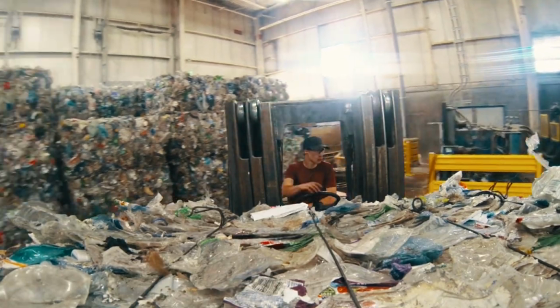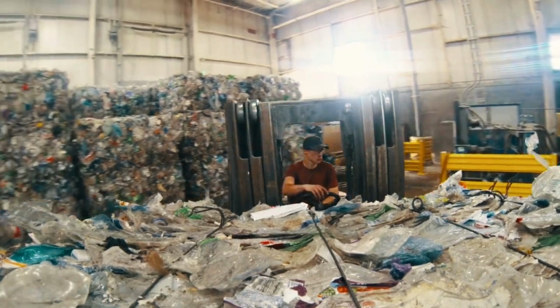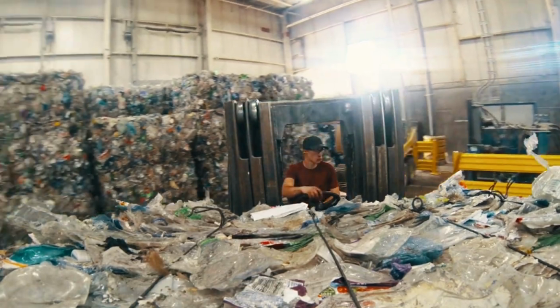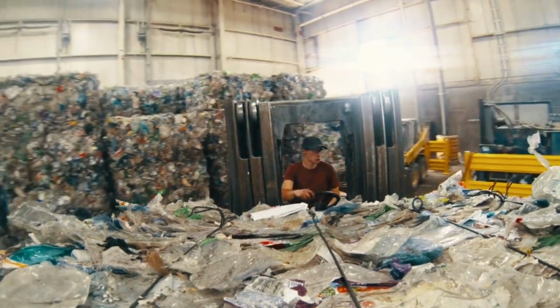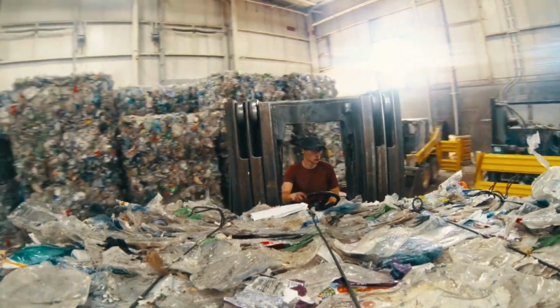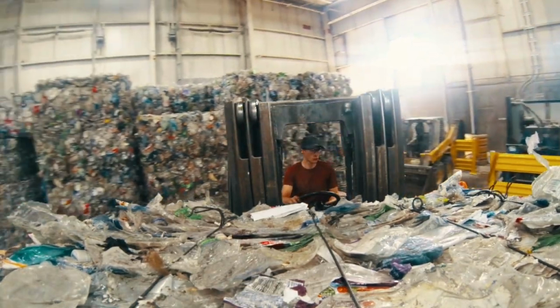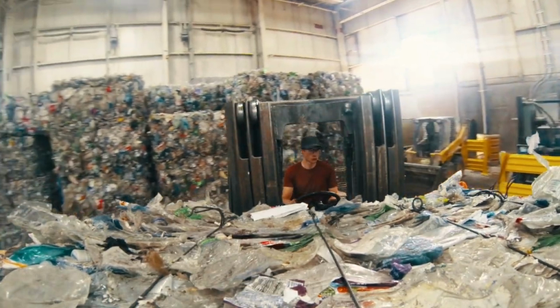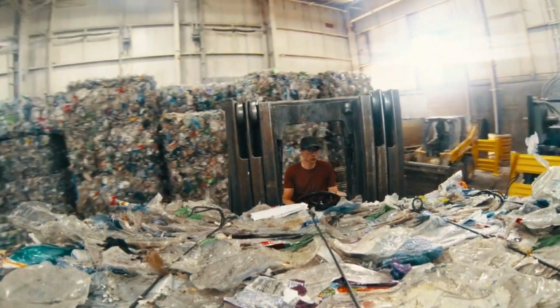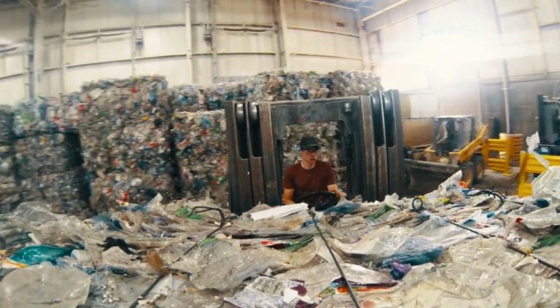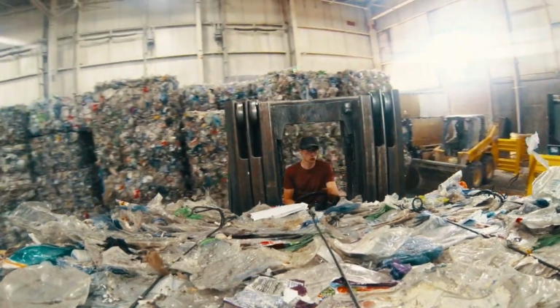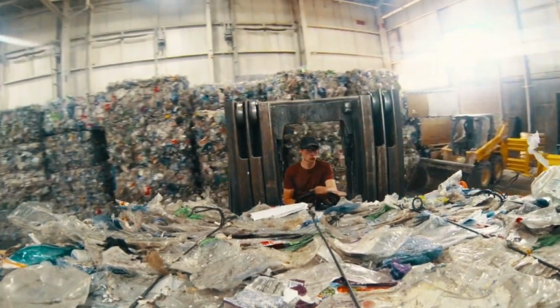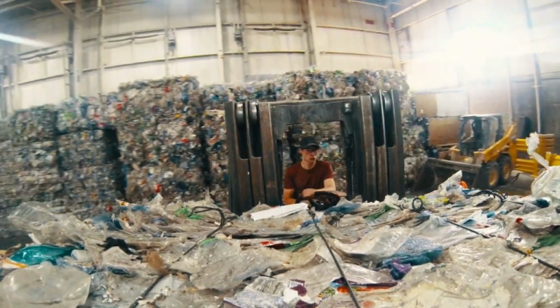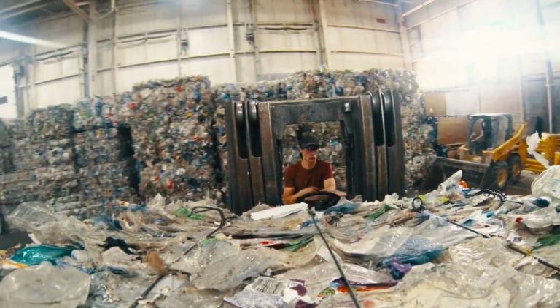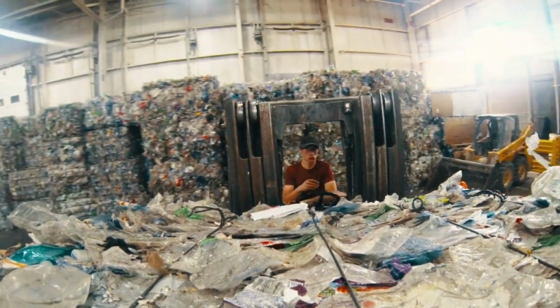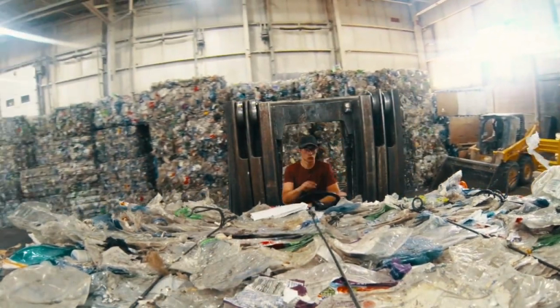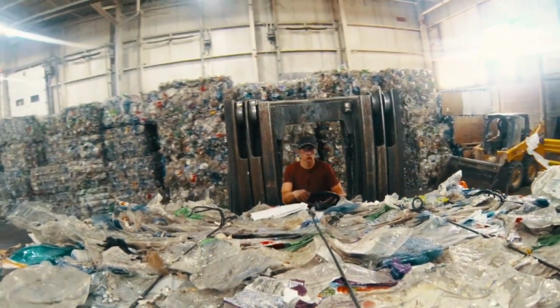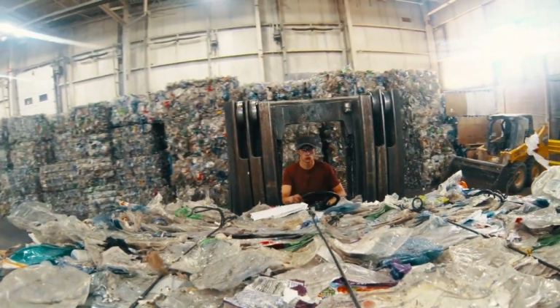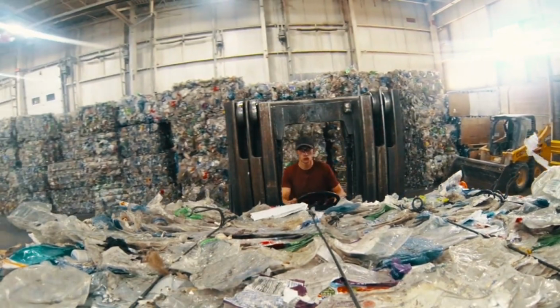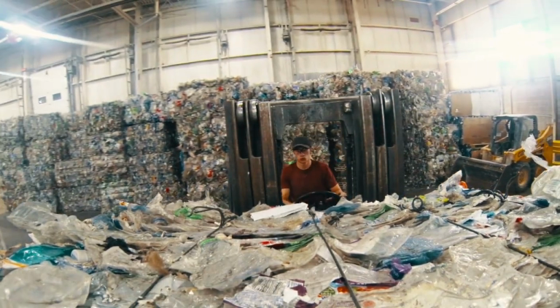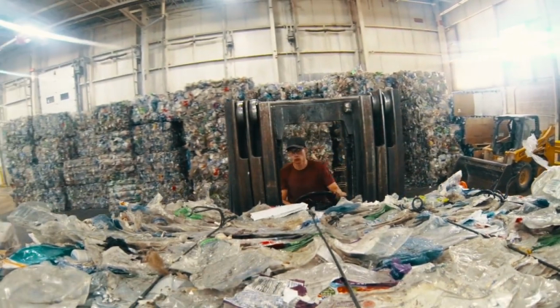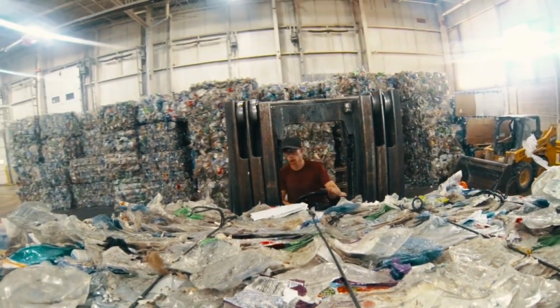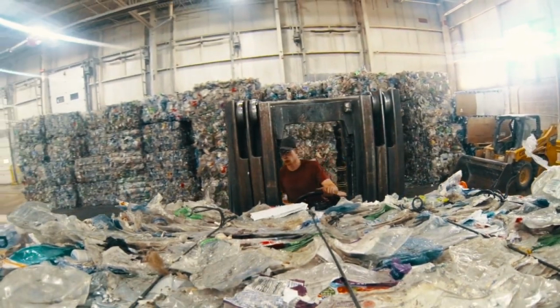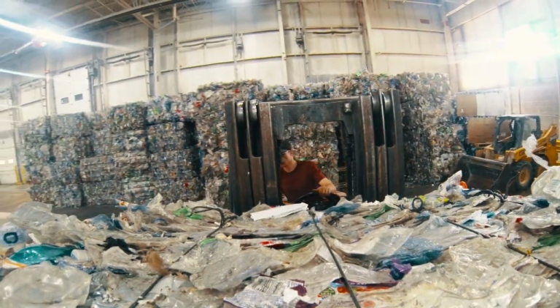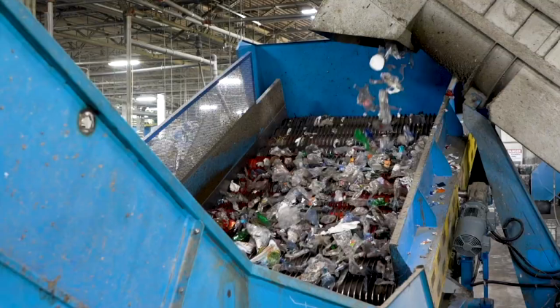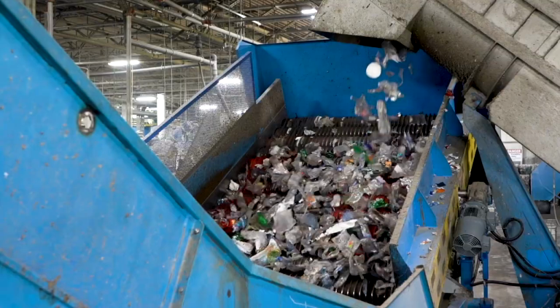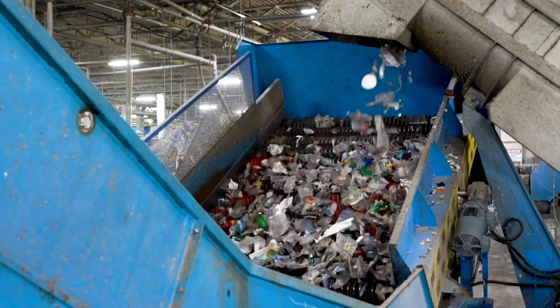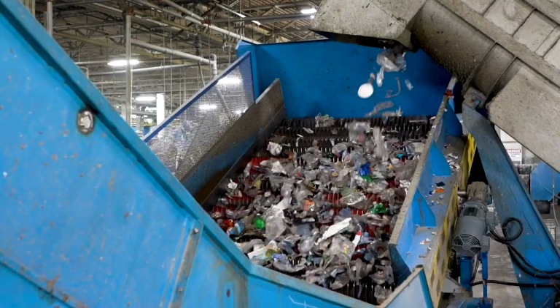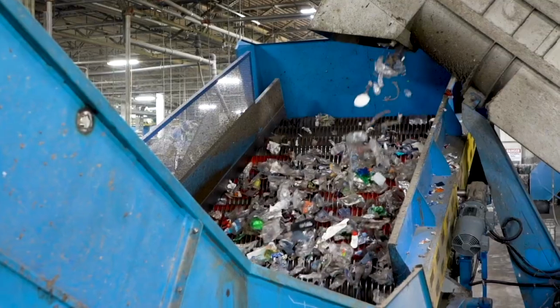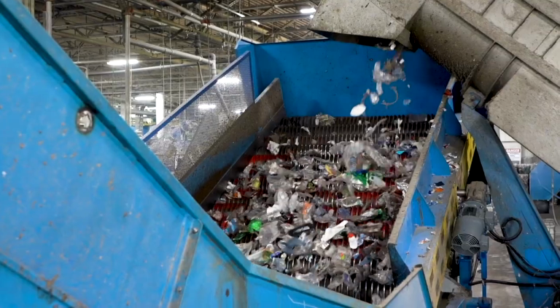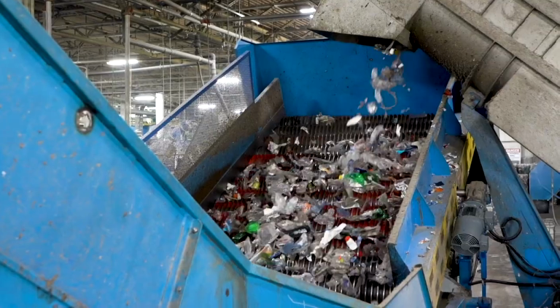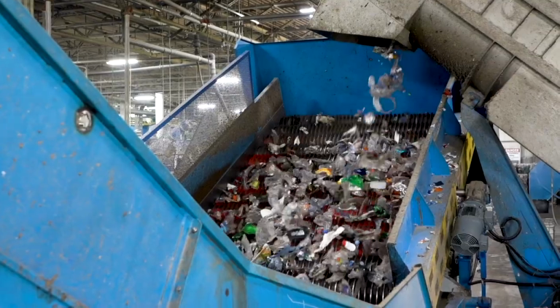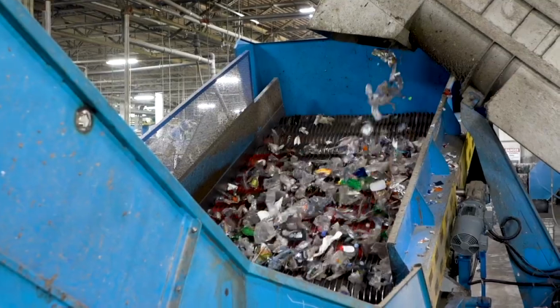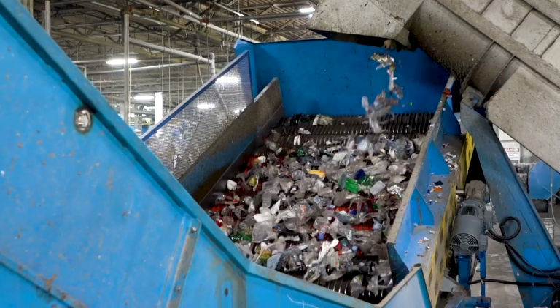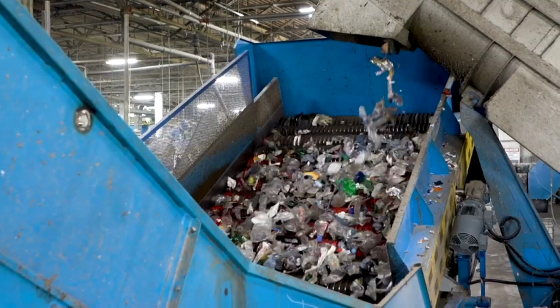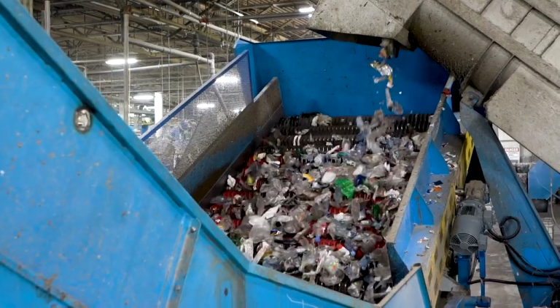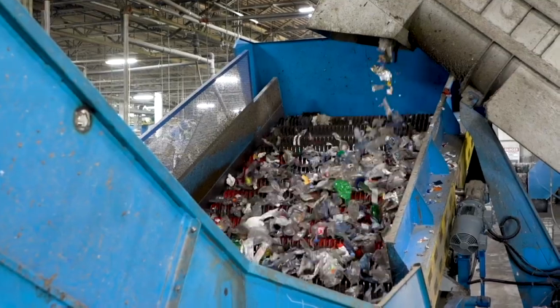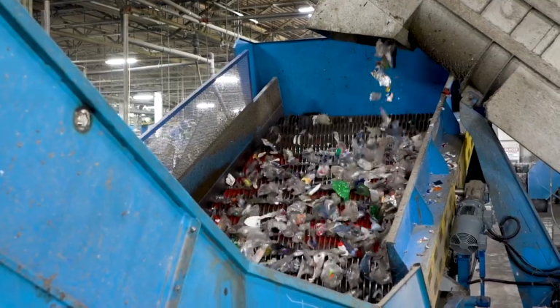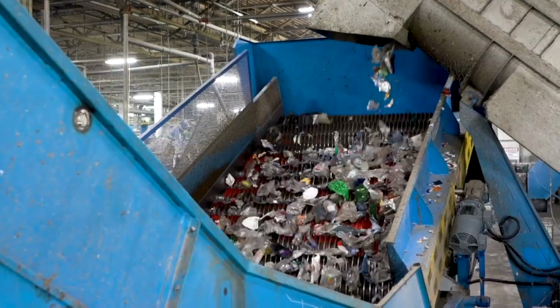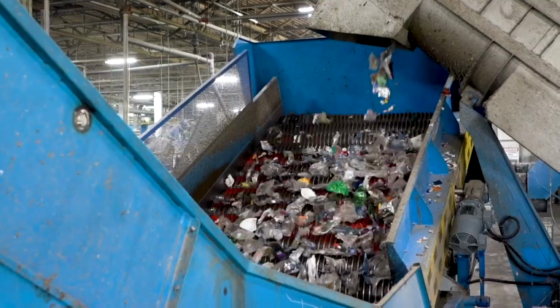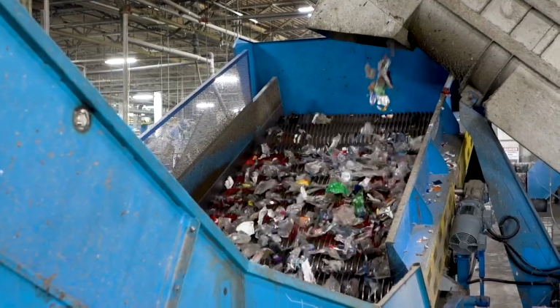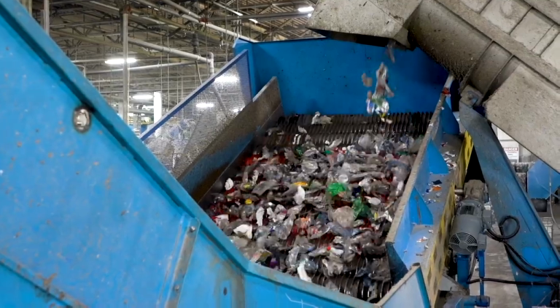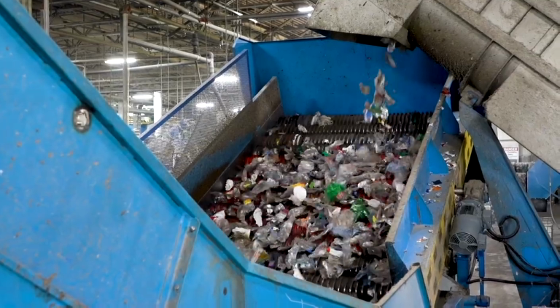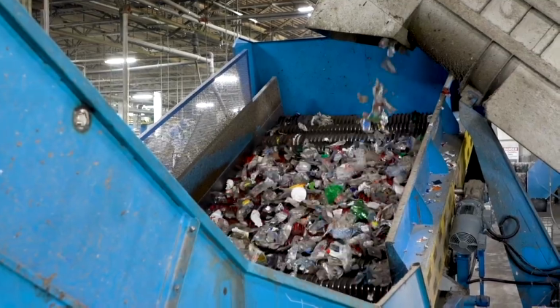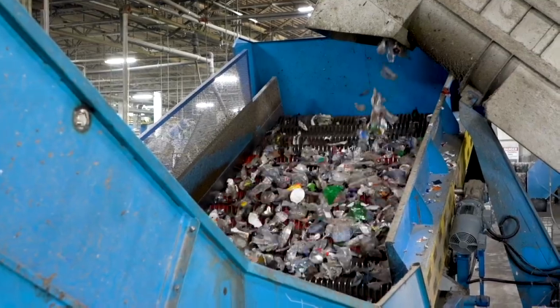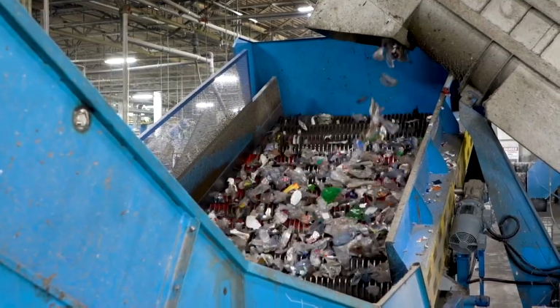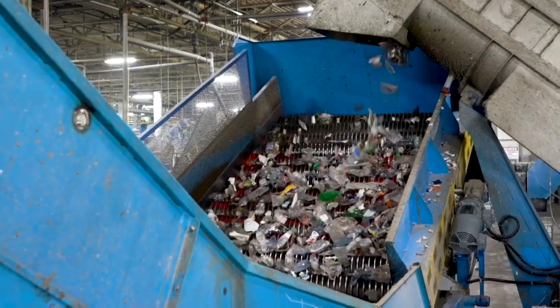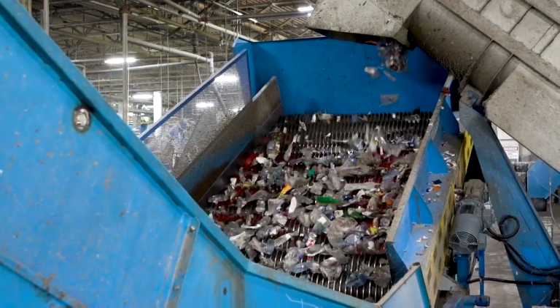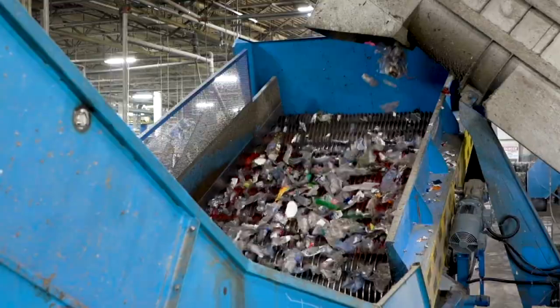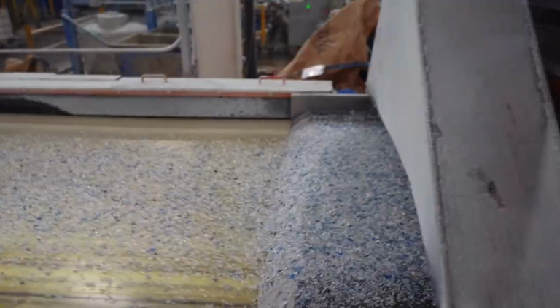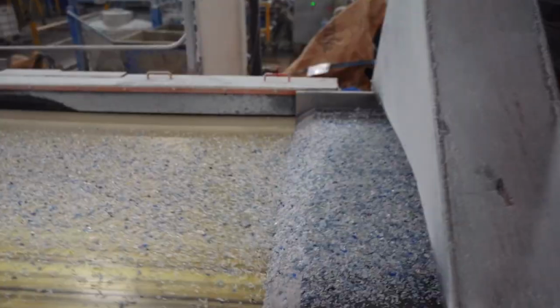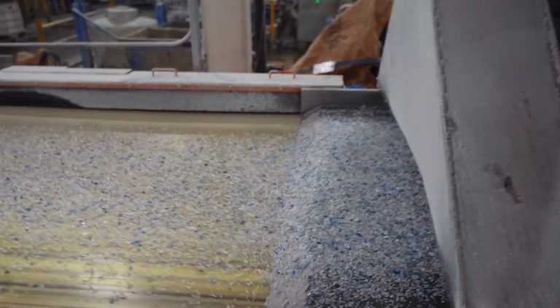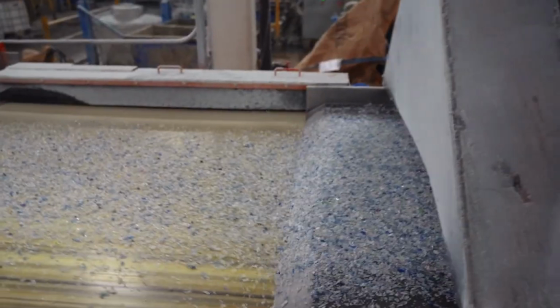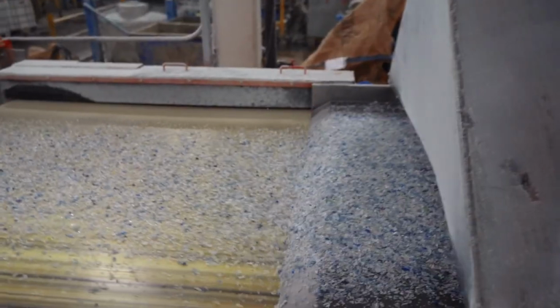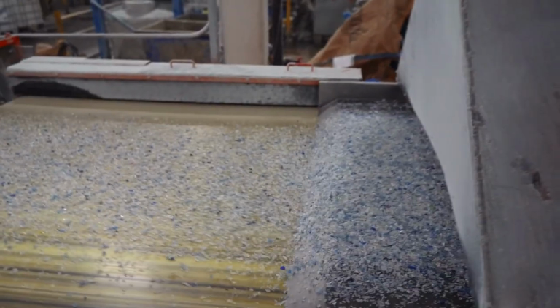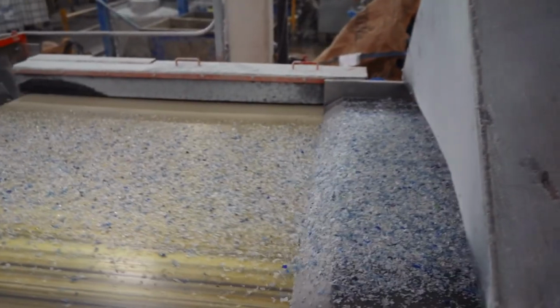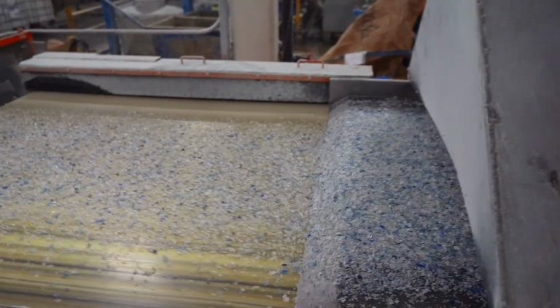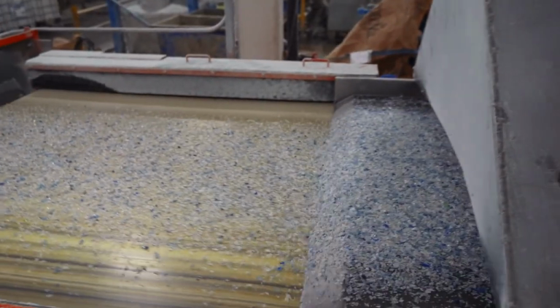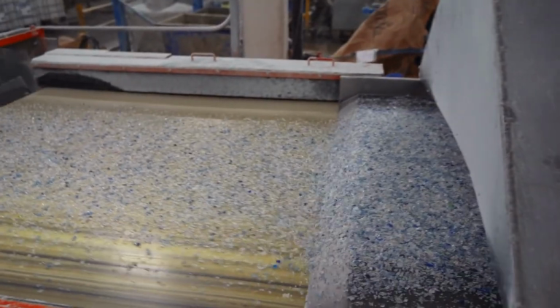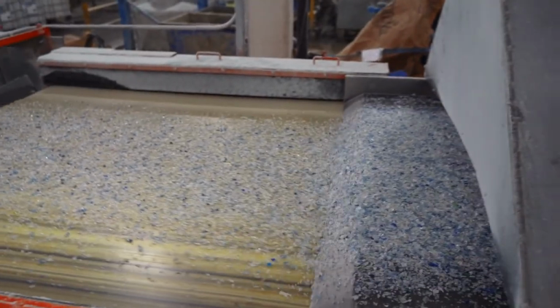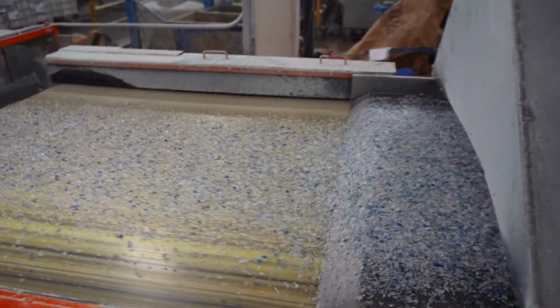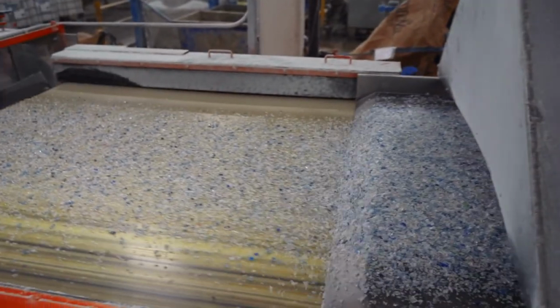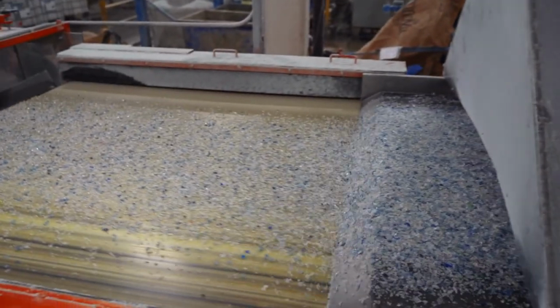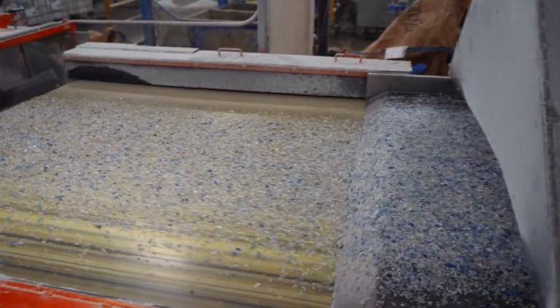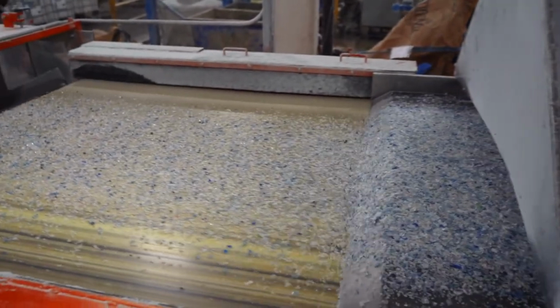I don't think we're too far off from having blue bins in one door and preforms out the other. Our goal is to be carbon negative as a company and we're pretty much there right now.